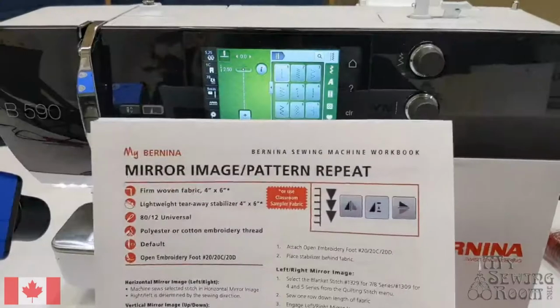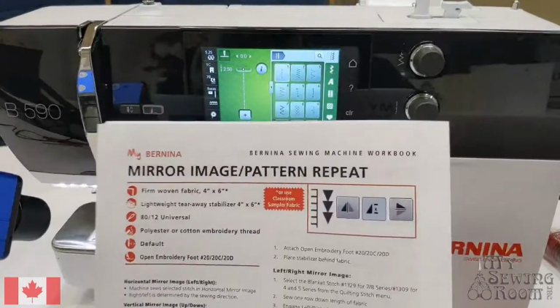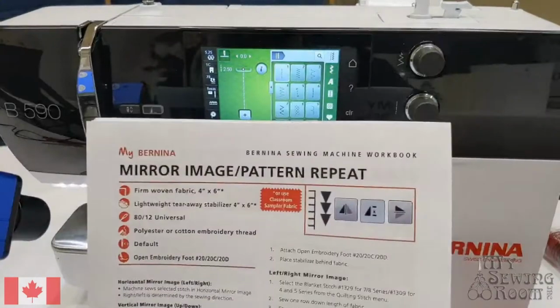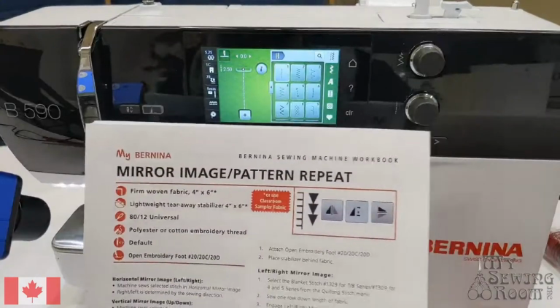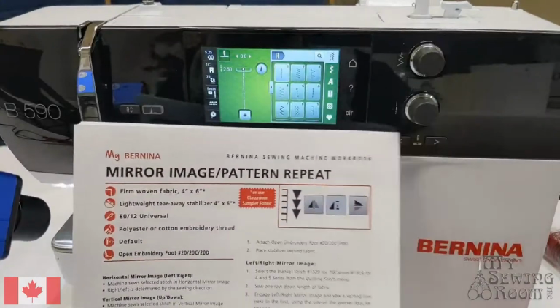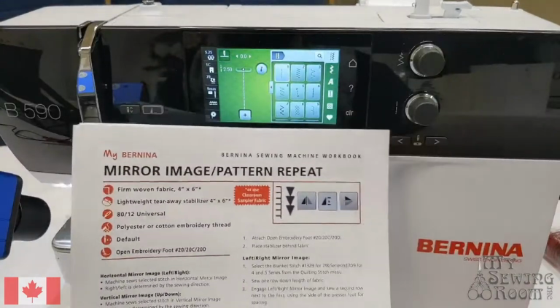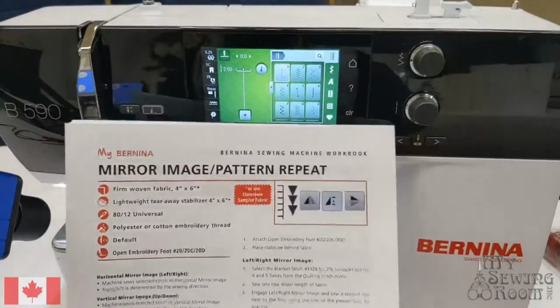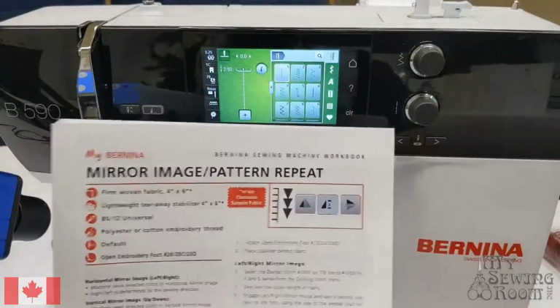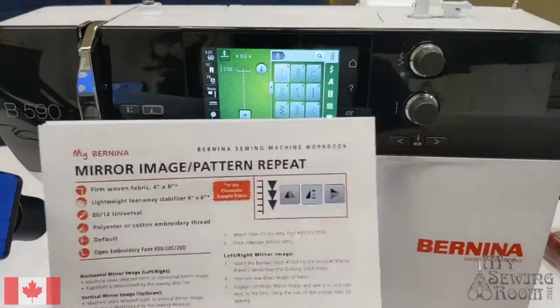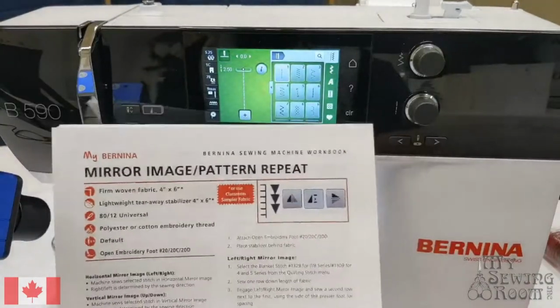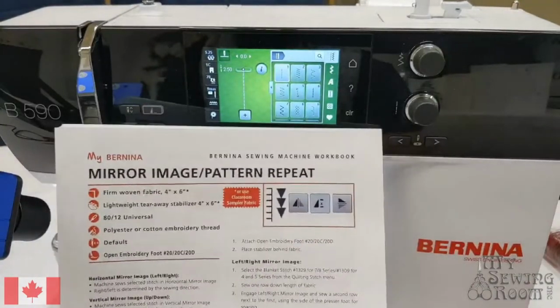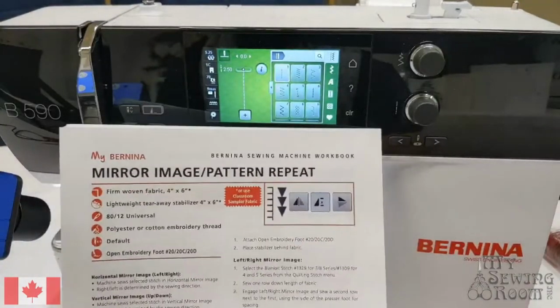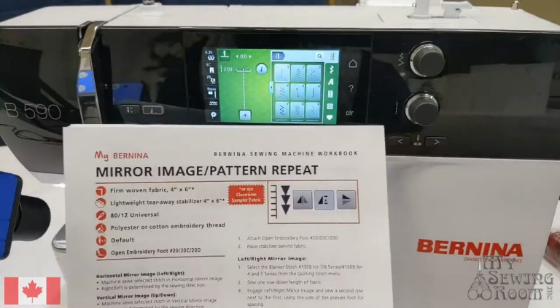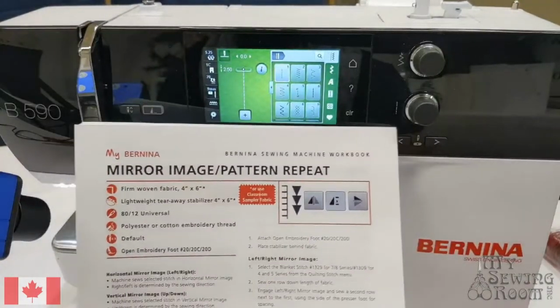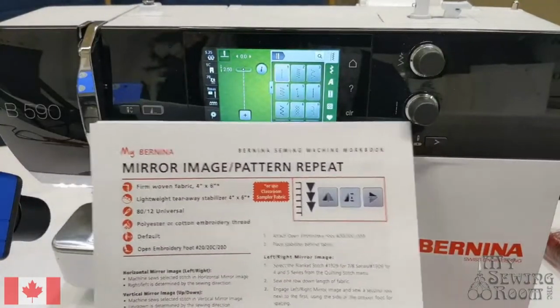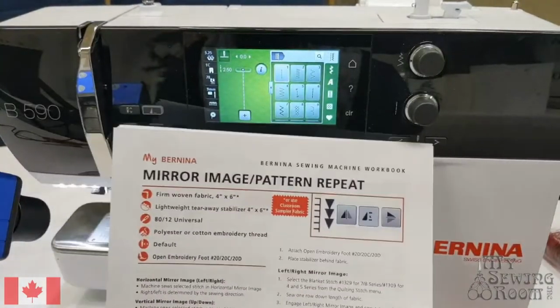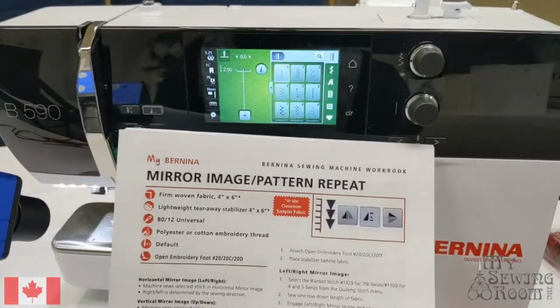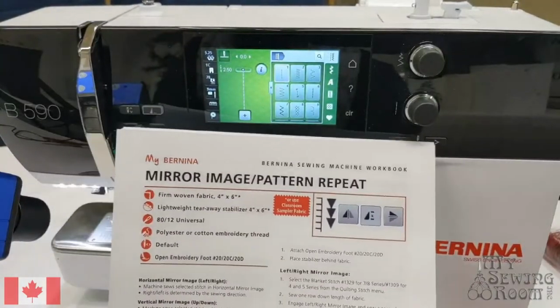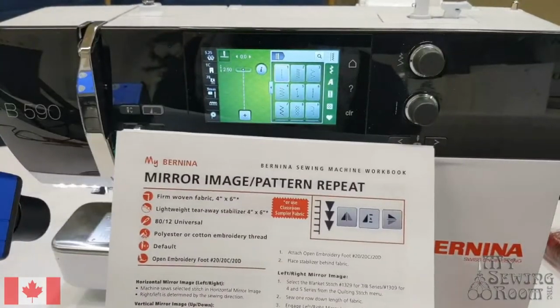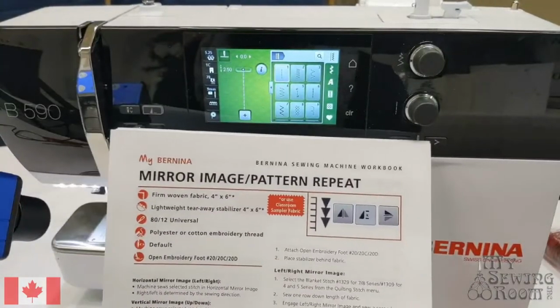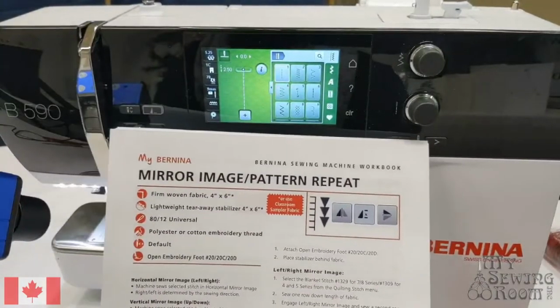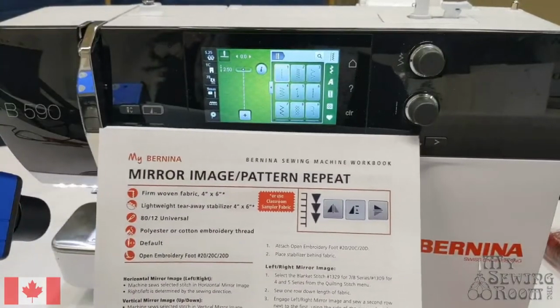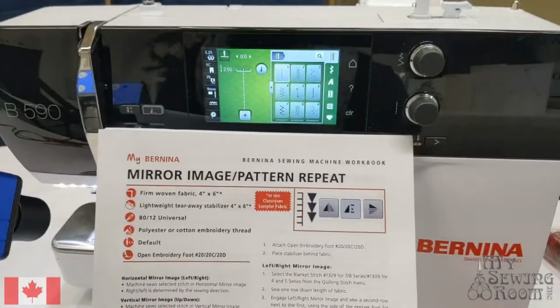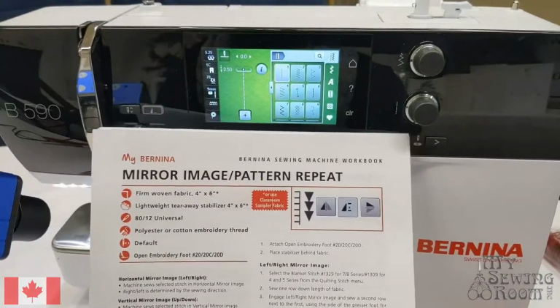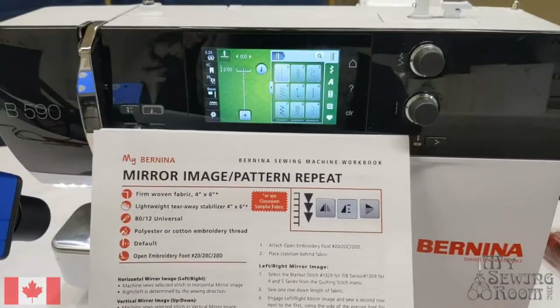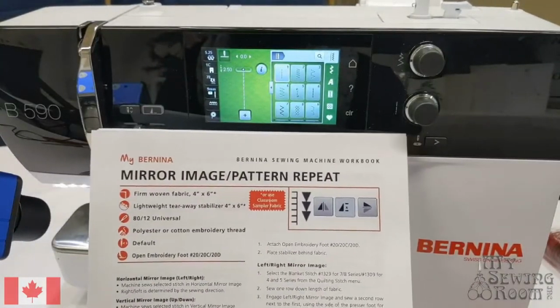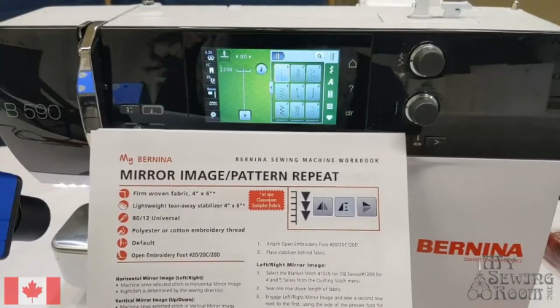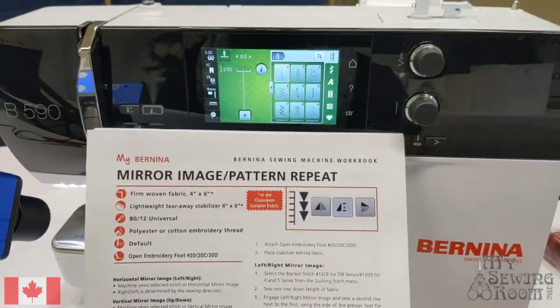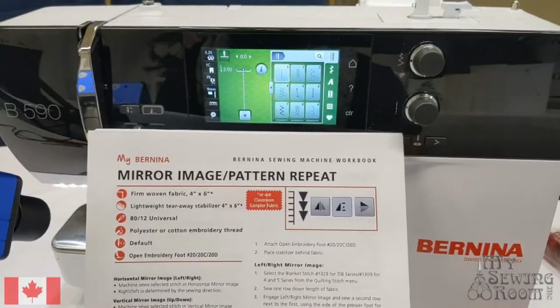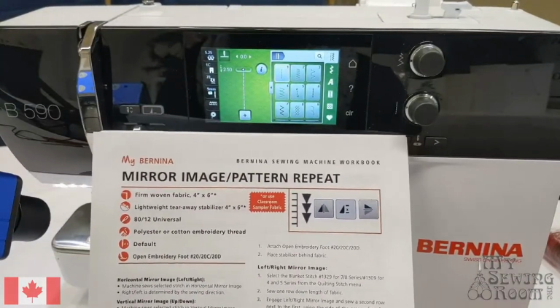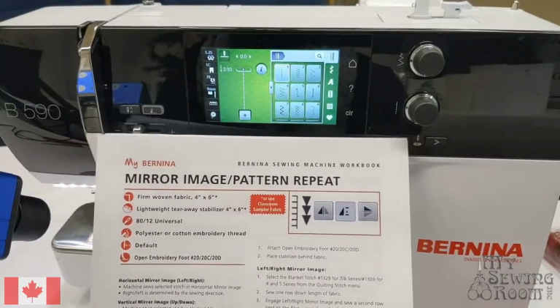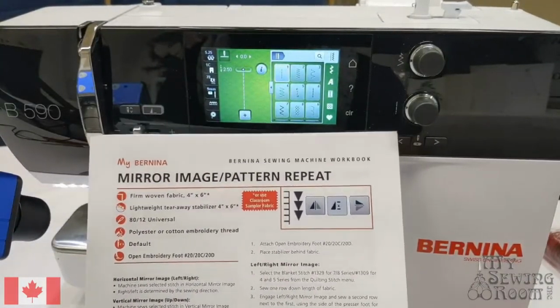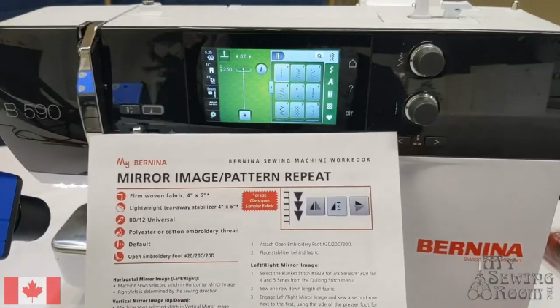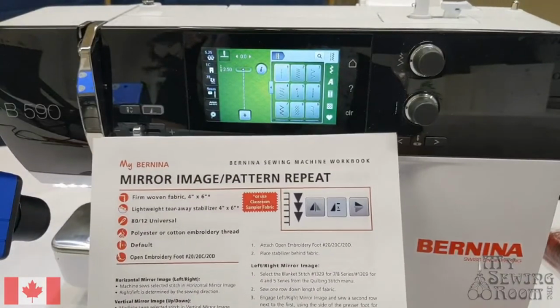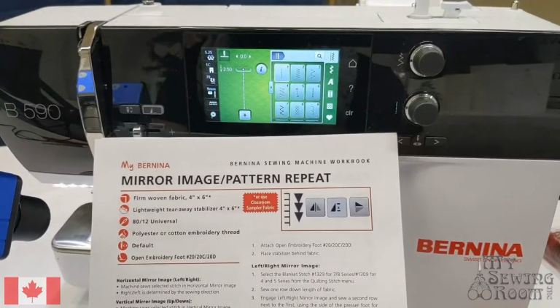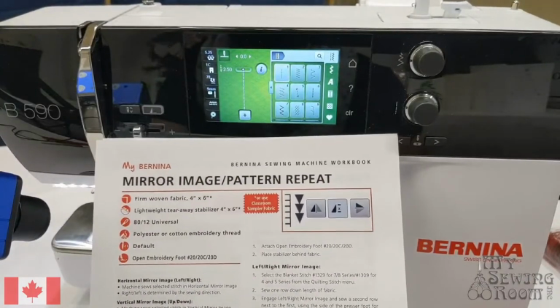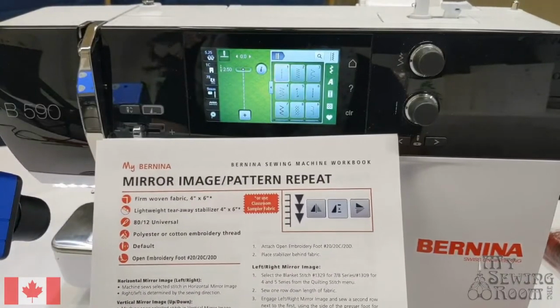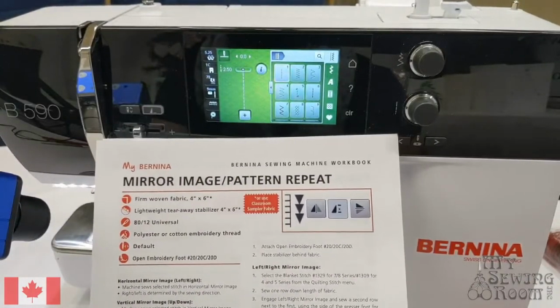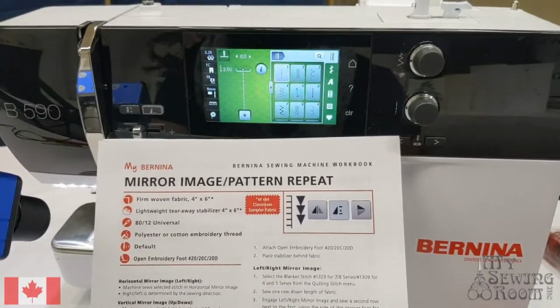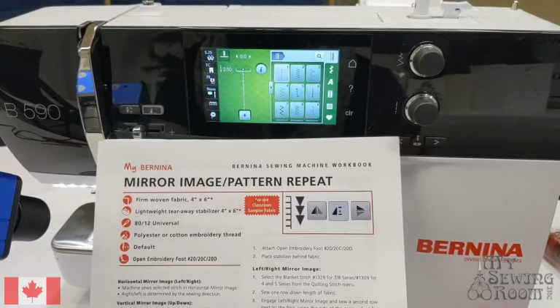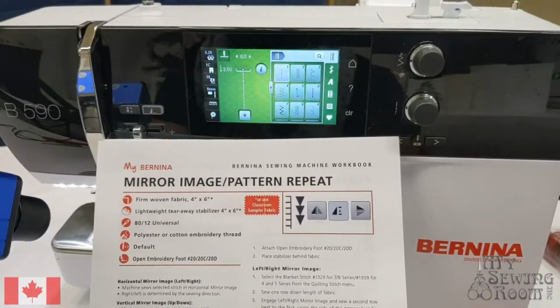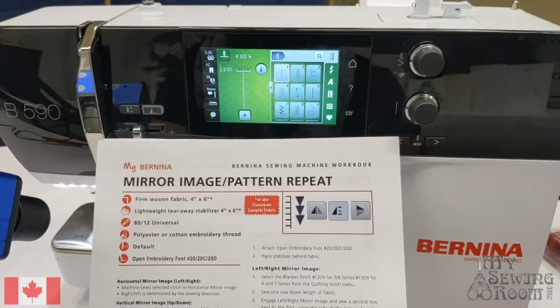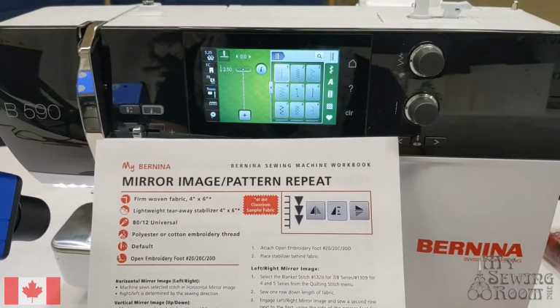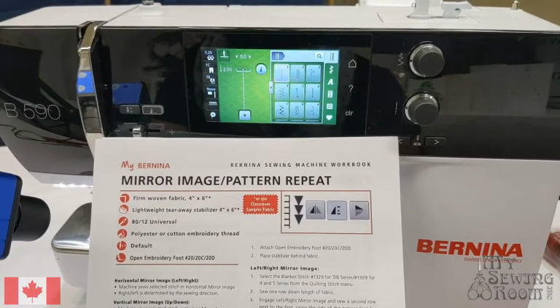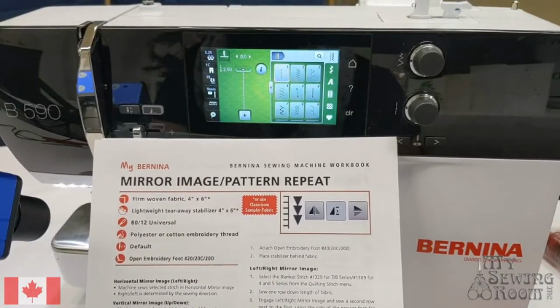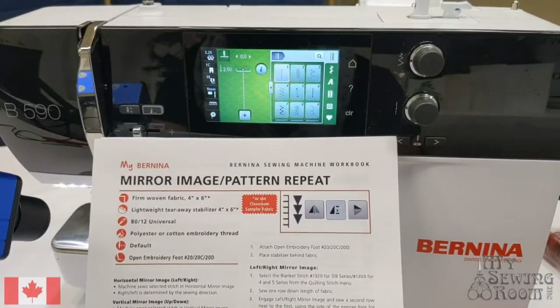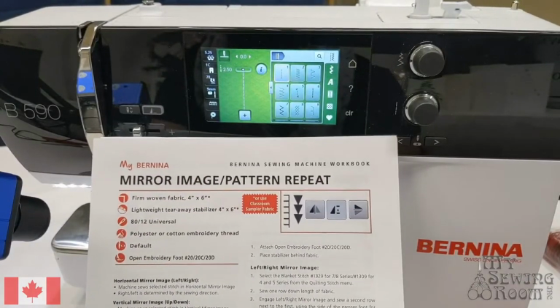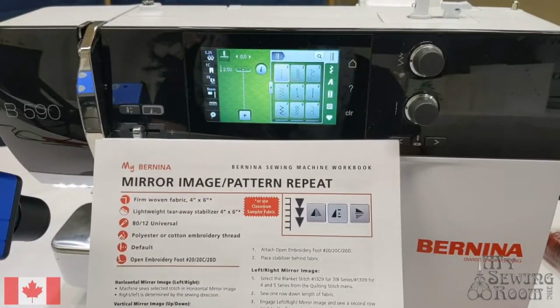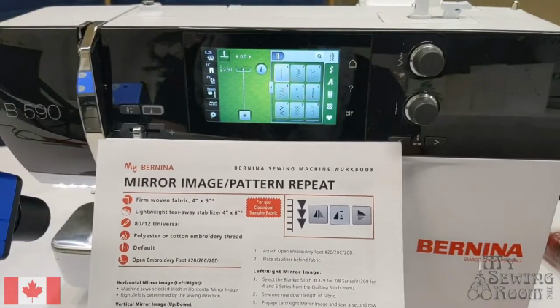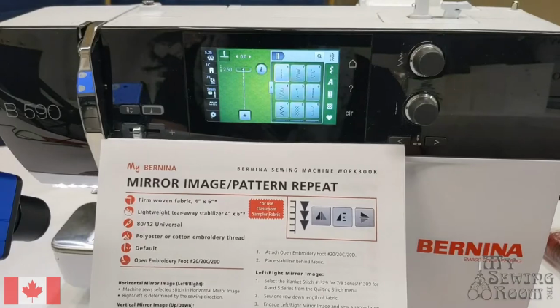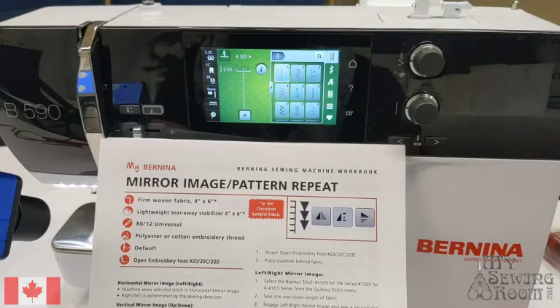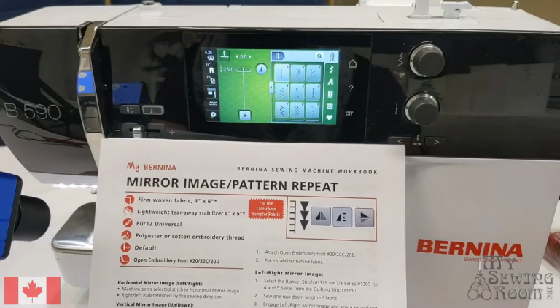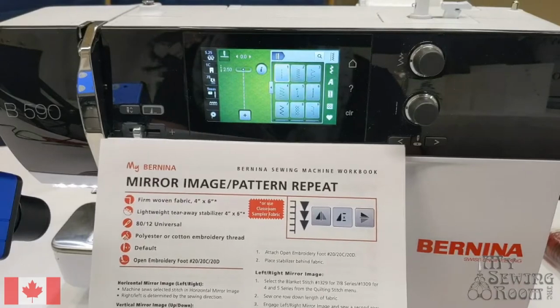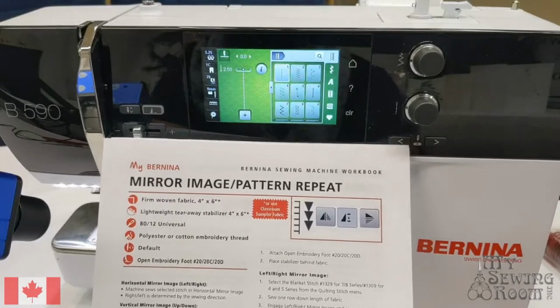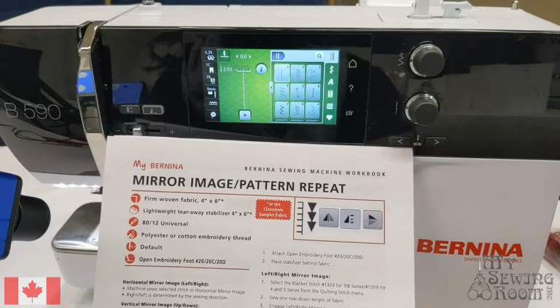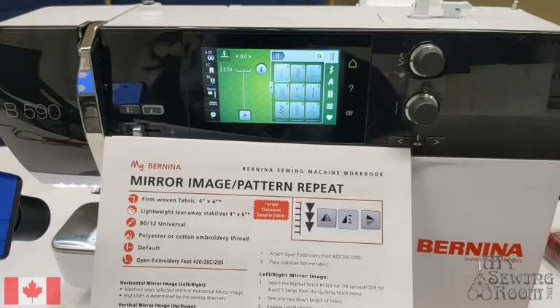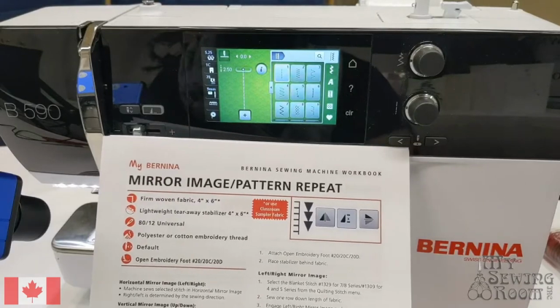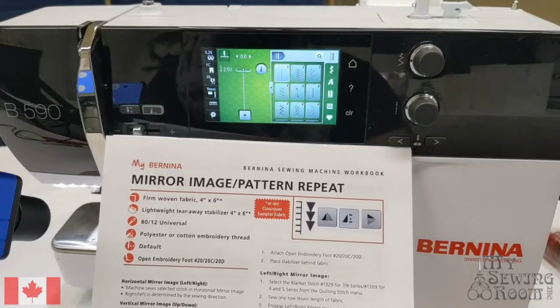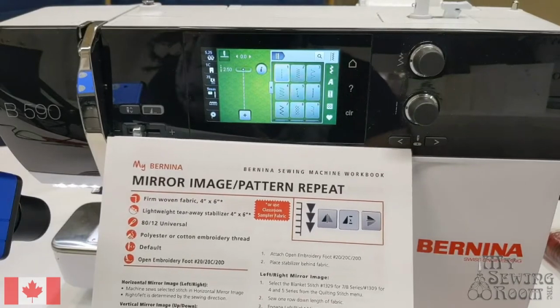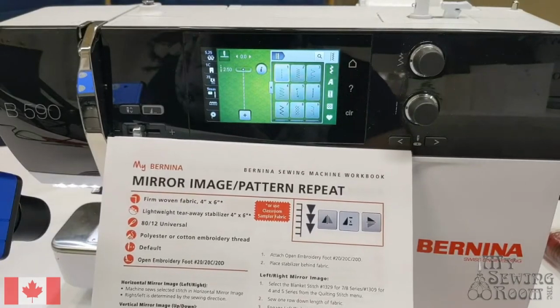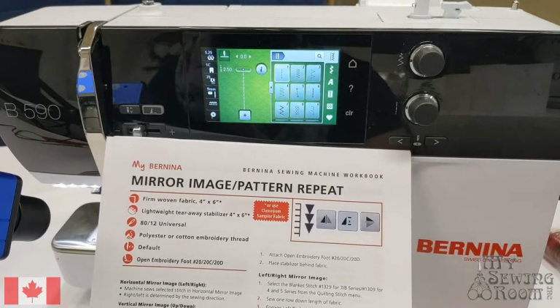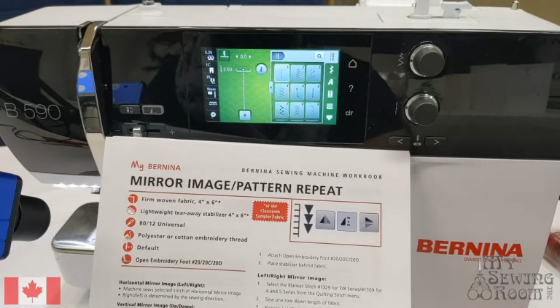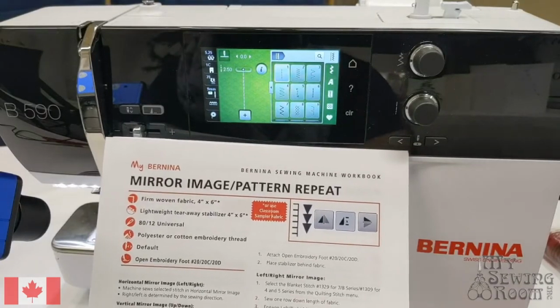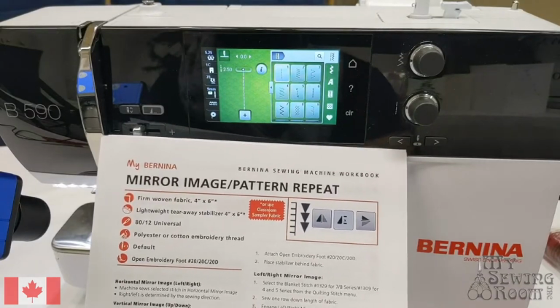Hi, Leah from my sewing room here. Today we're going to be talking about mirror imaging on a Bernina 590 and using the pattern repeat functions.